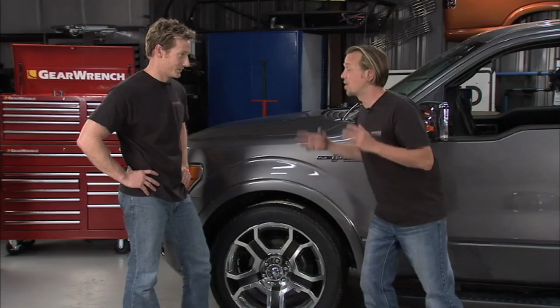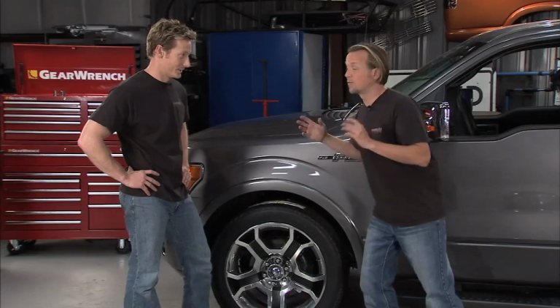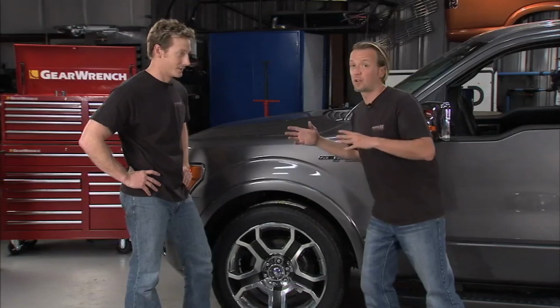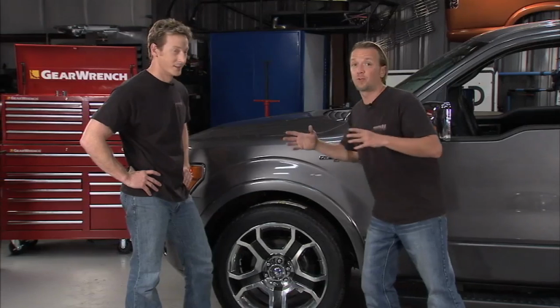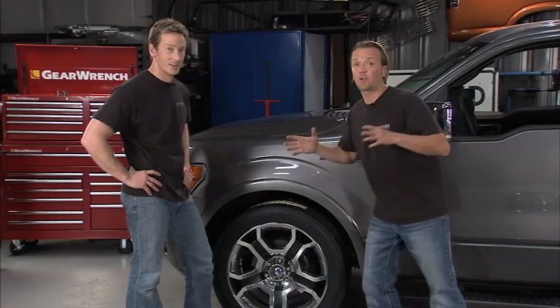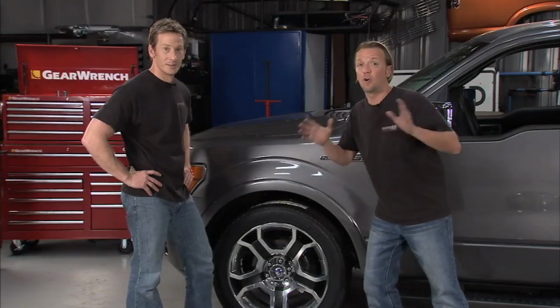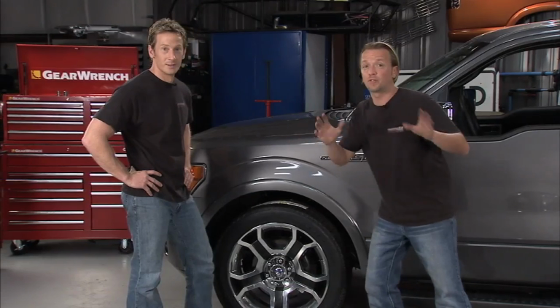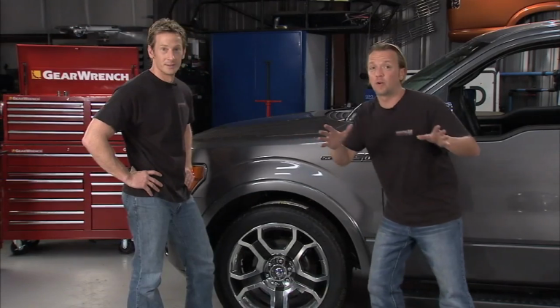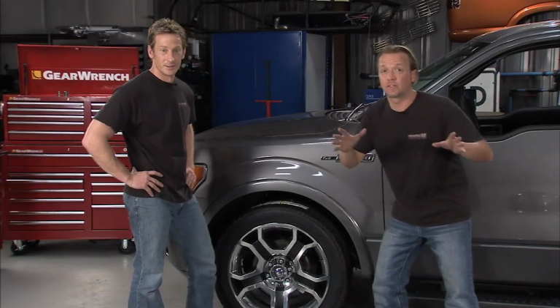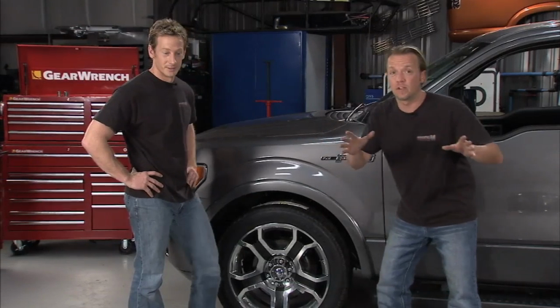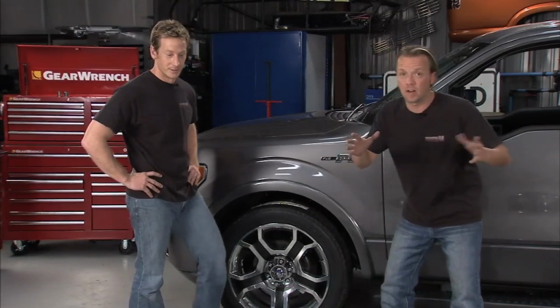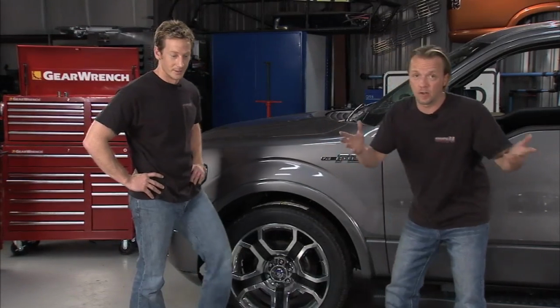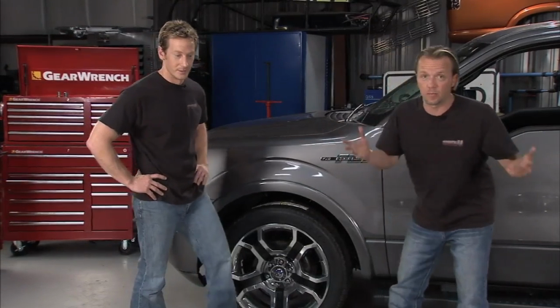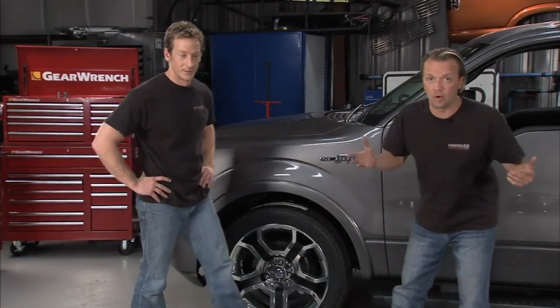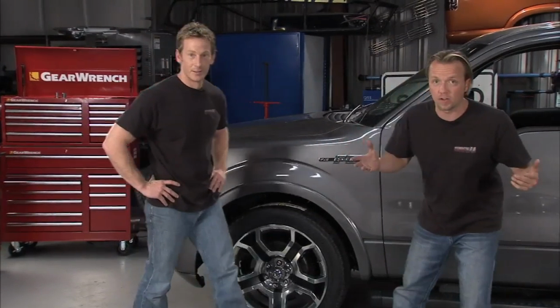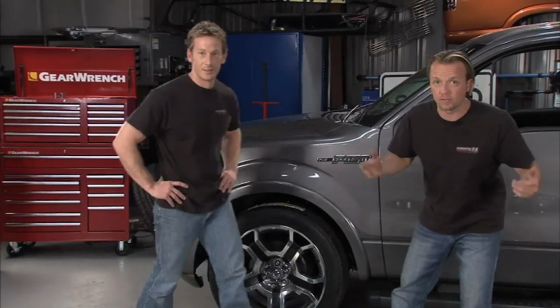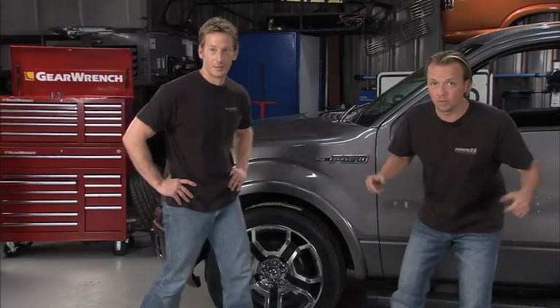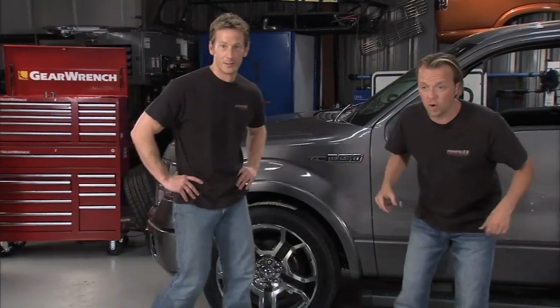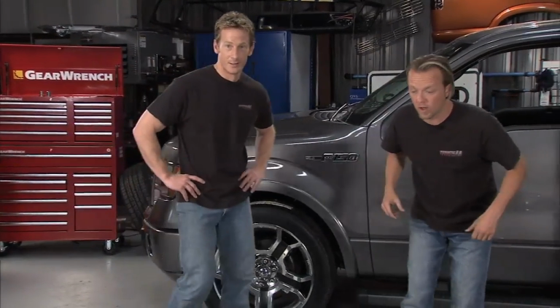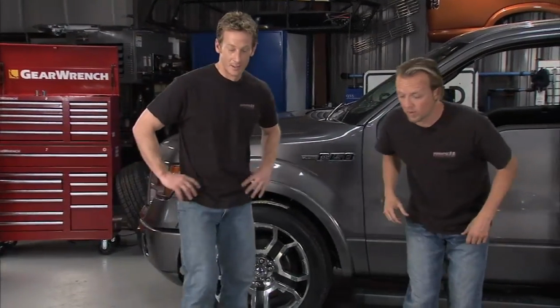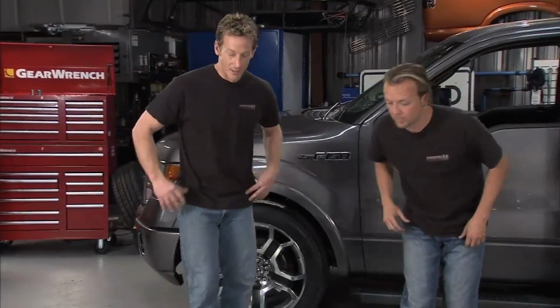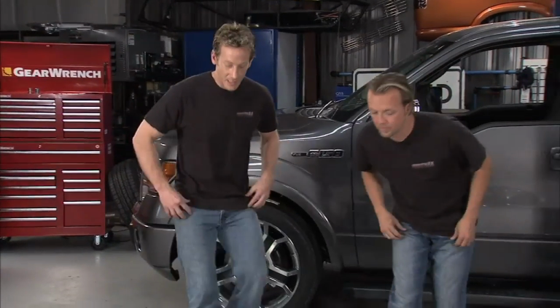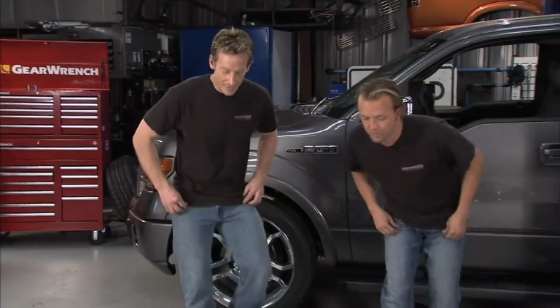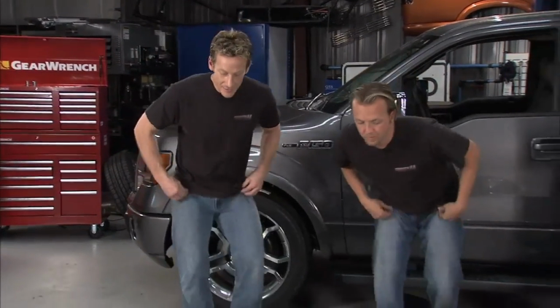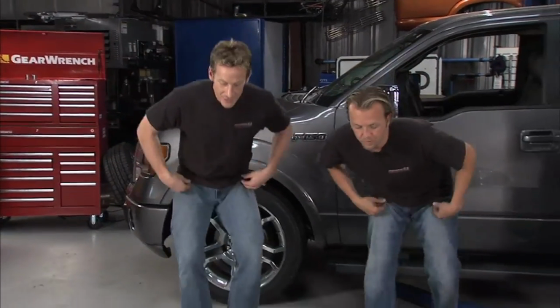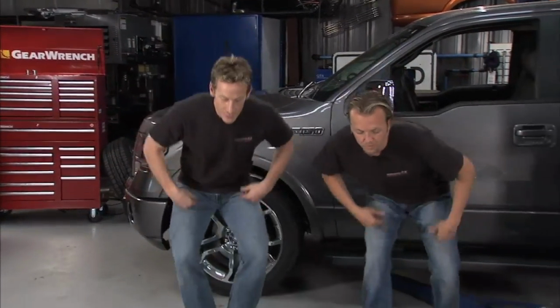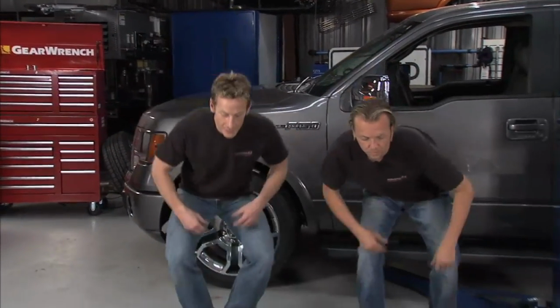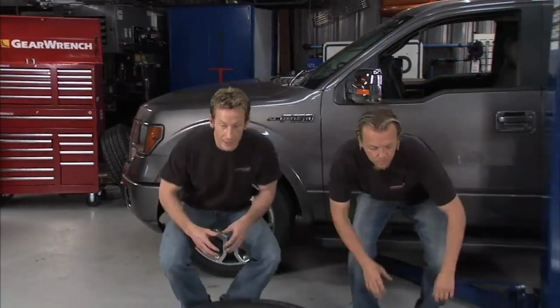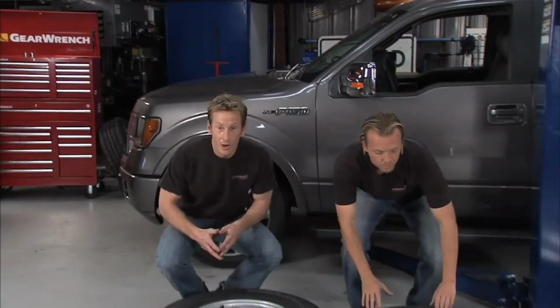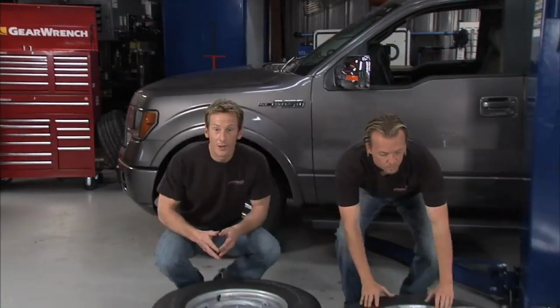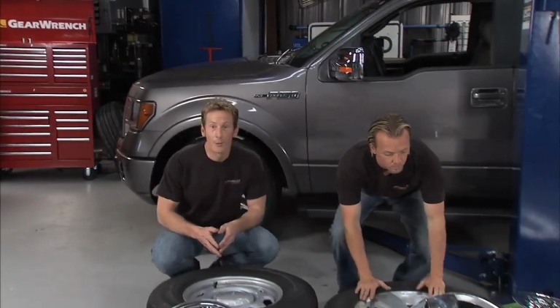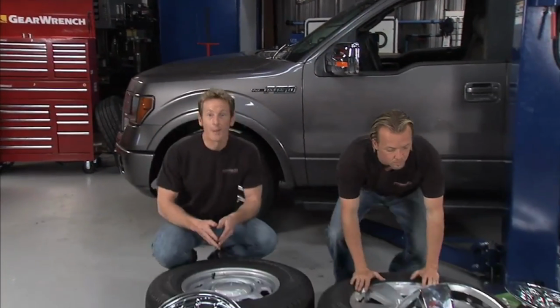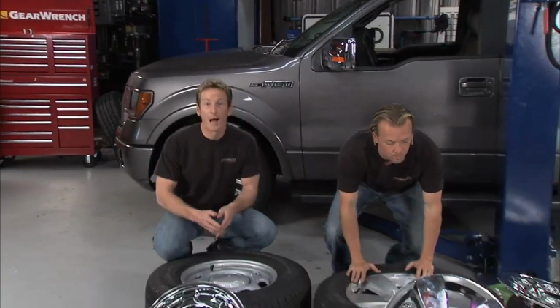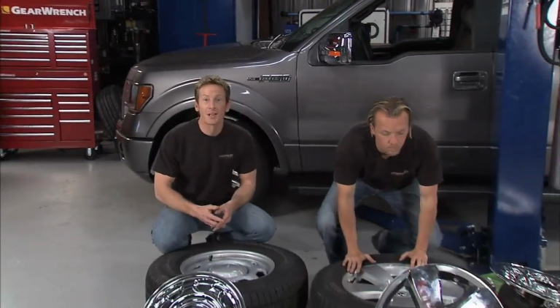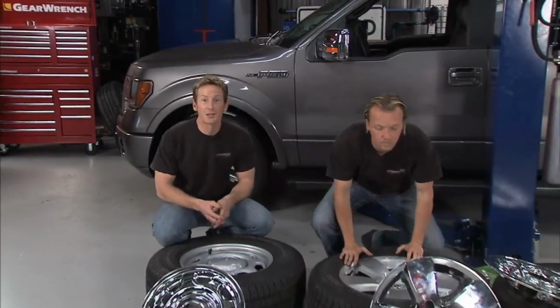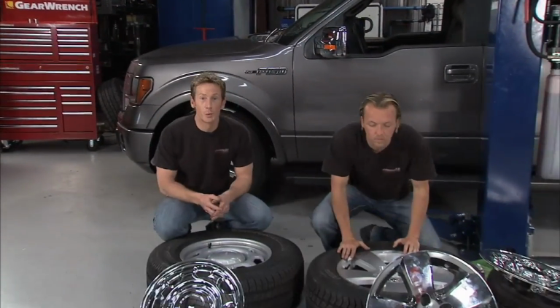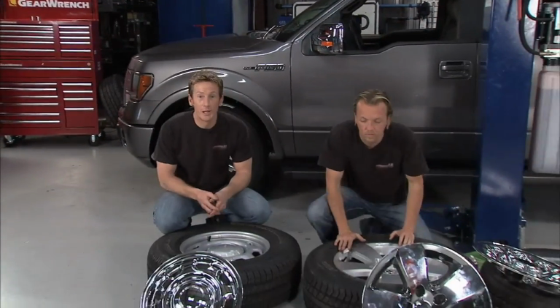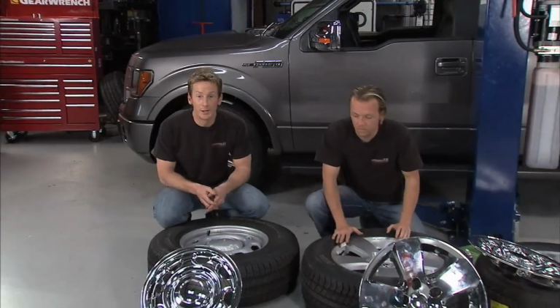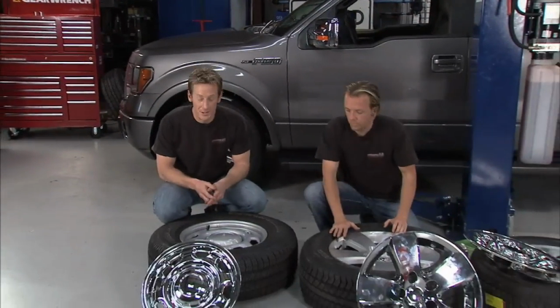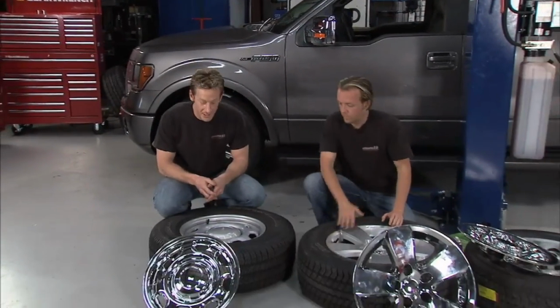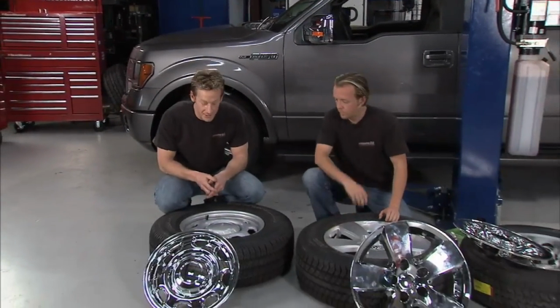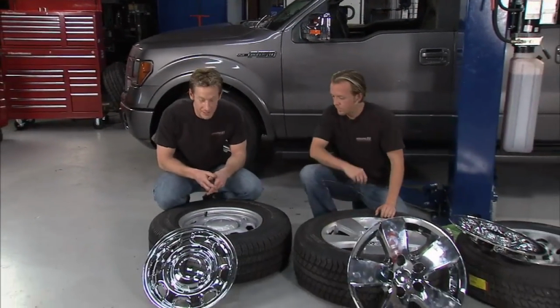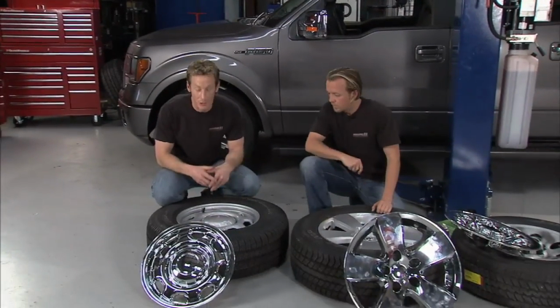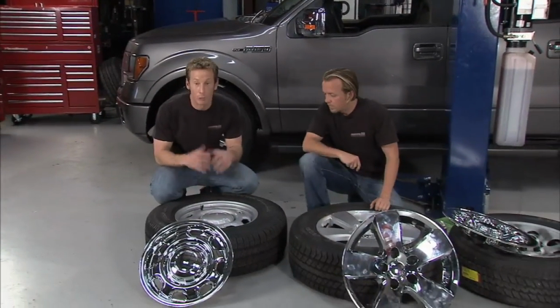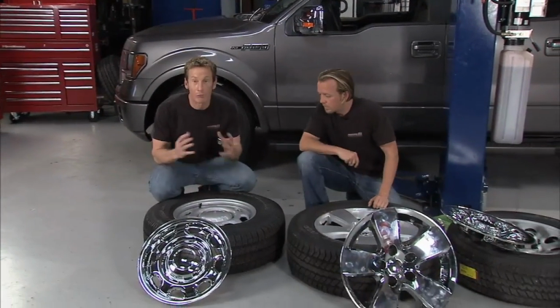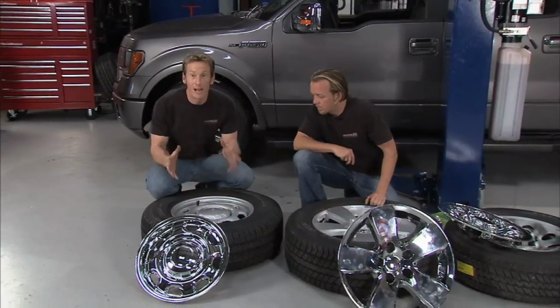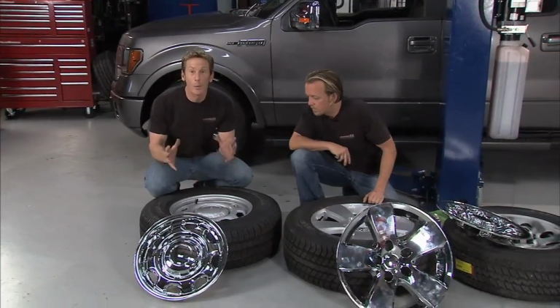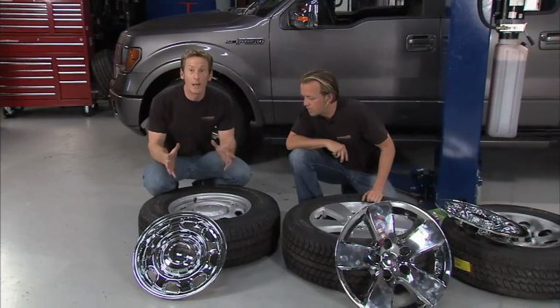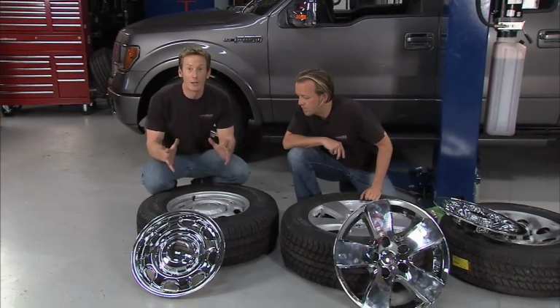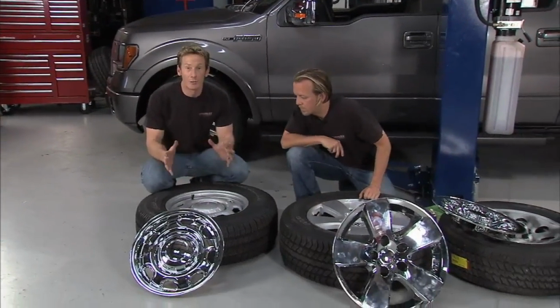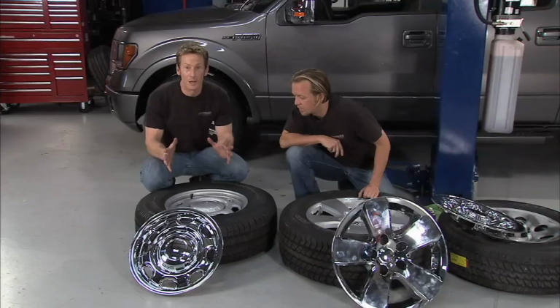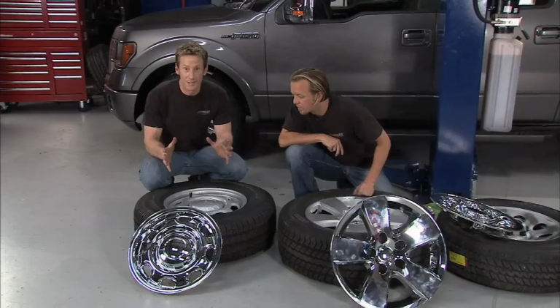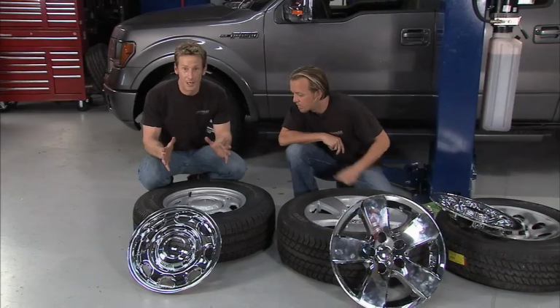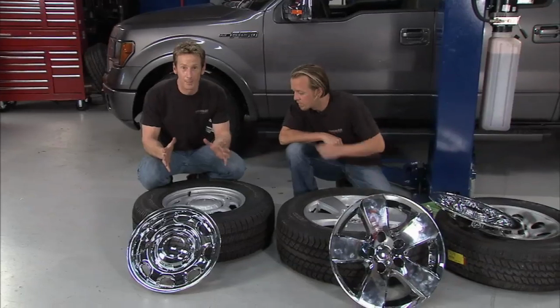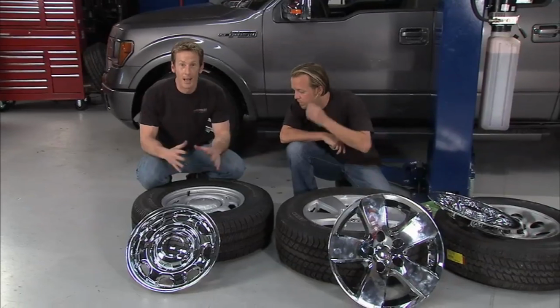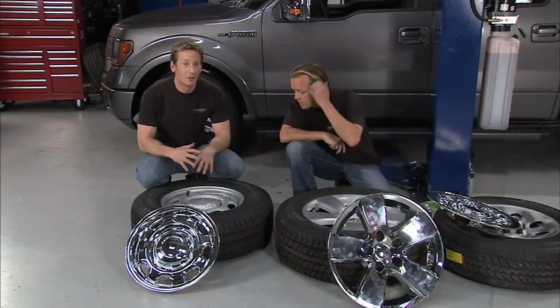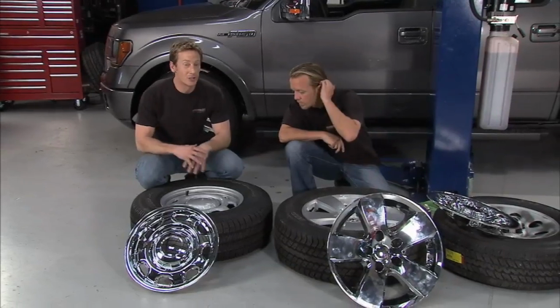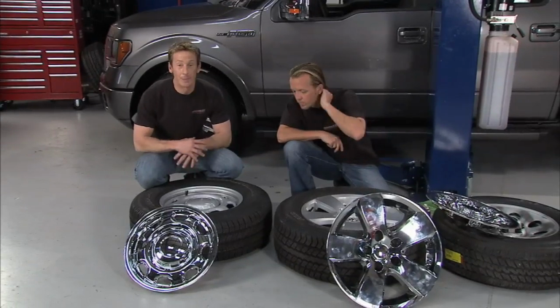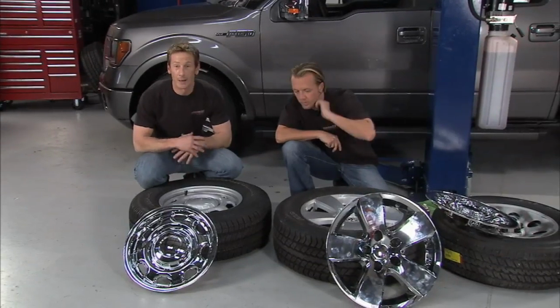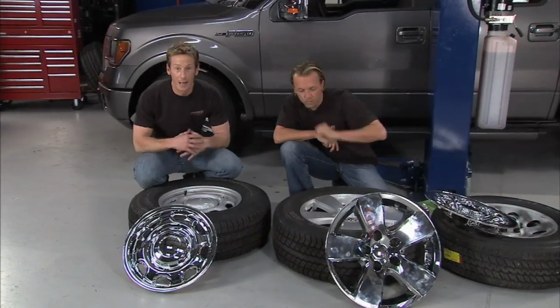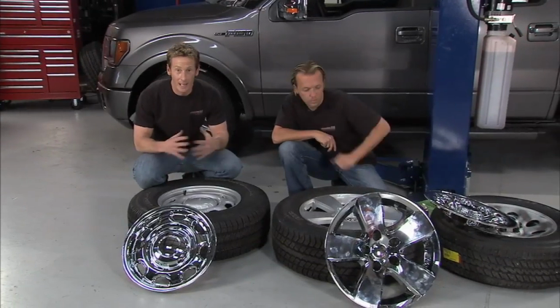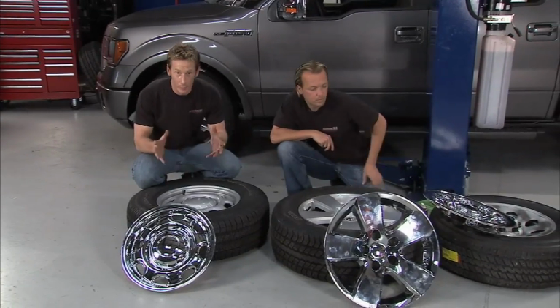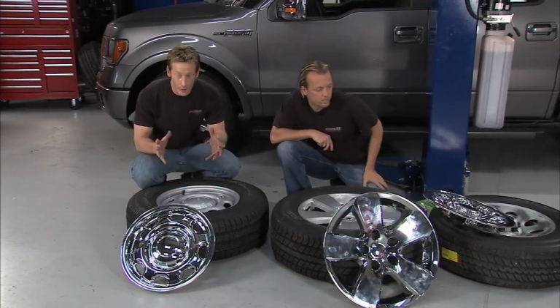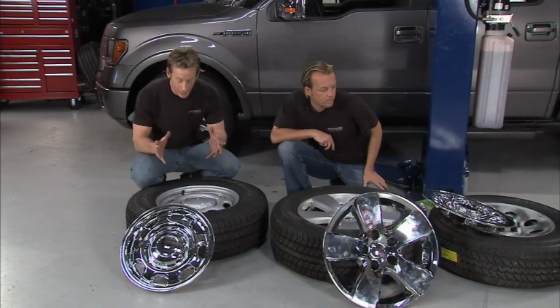Coast to Coast also has a lot of other products as well. This is what they call their imposter wheel skins — it's a great way to dress up just about any wheel.